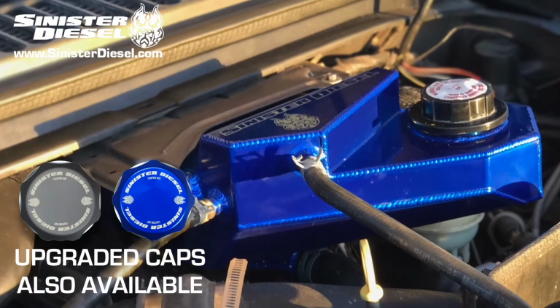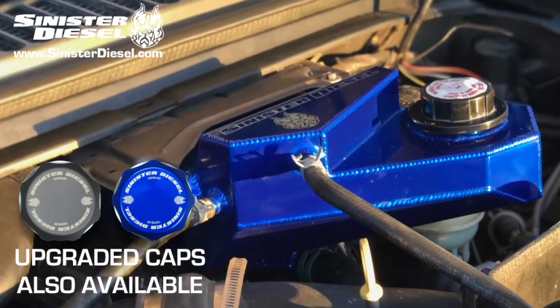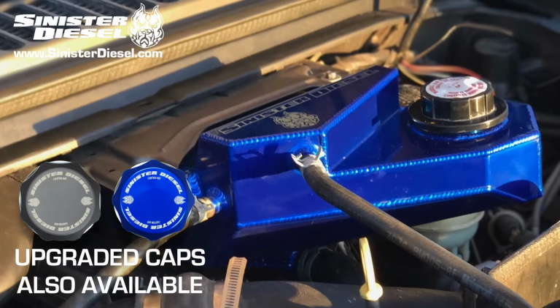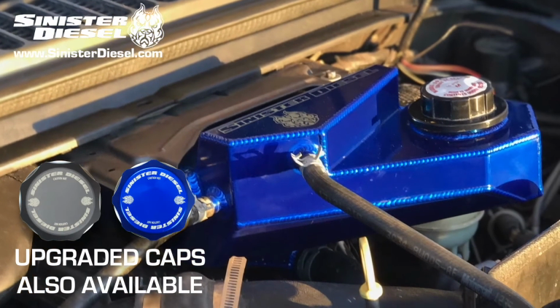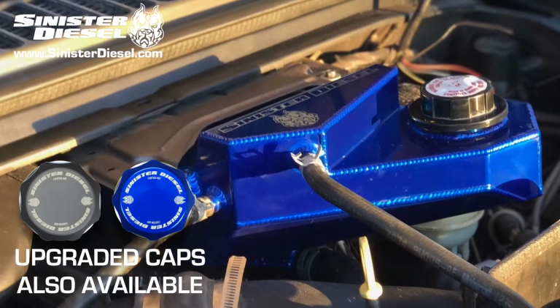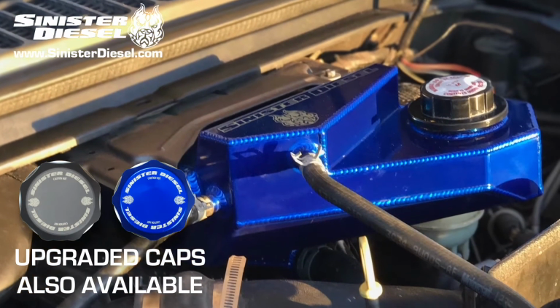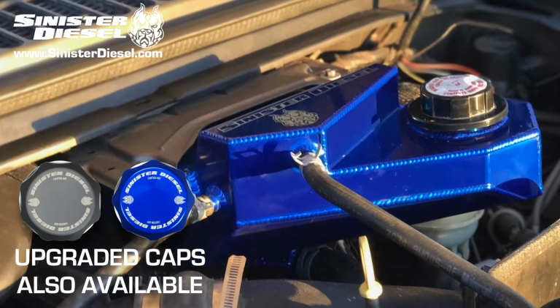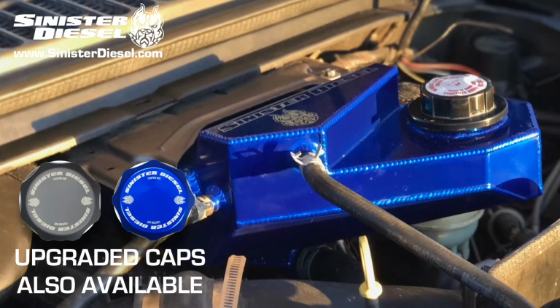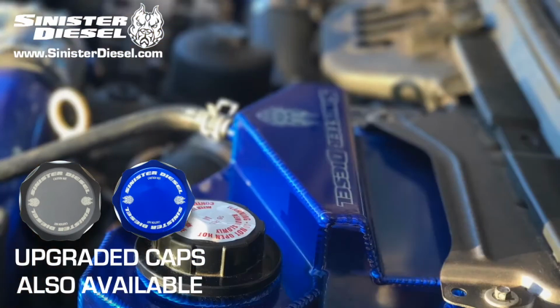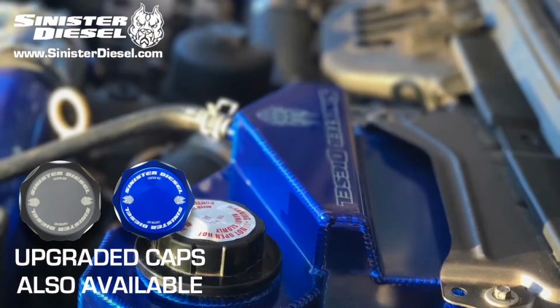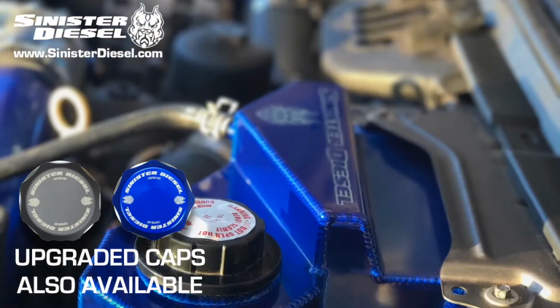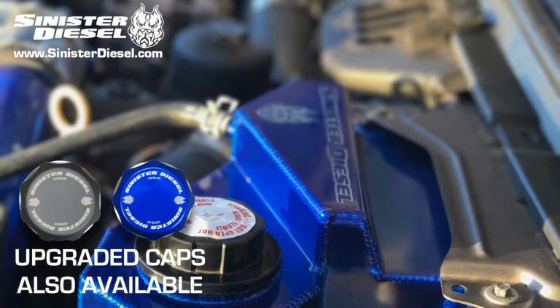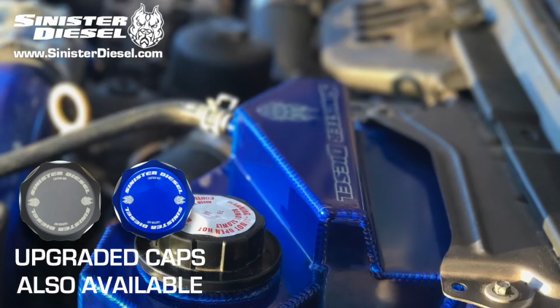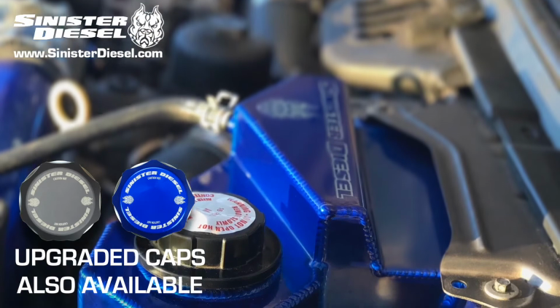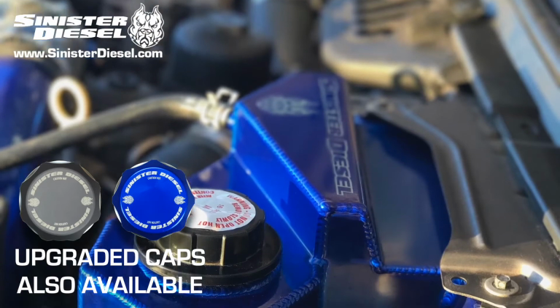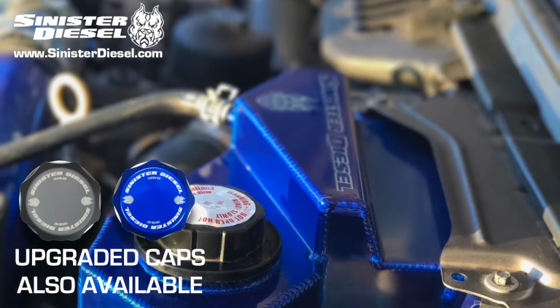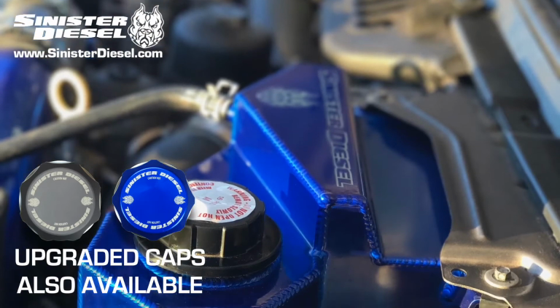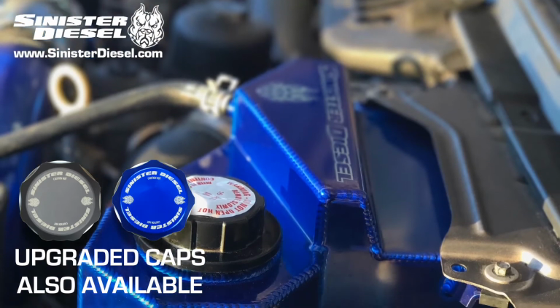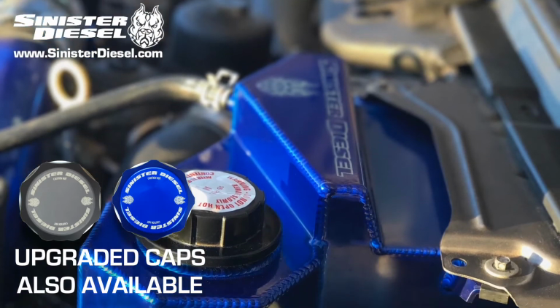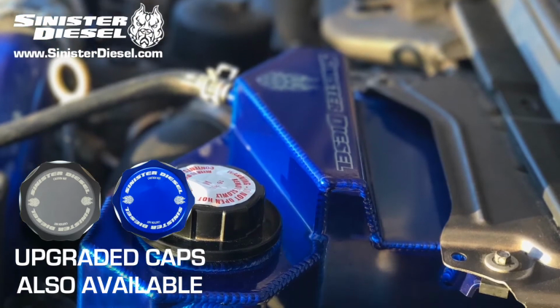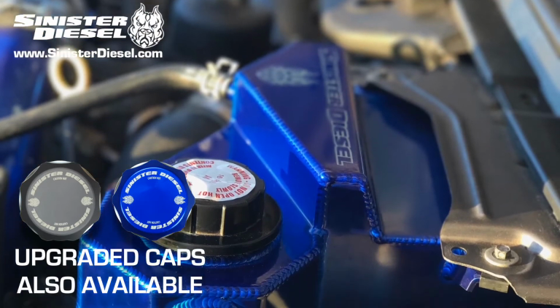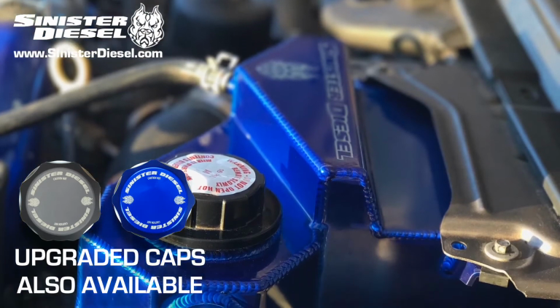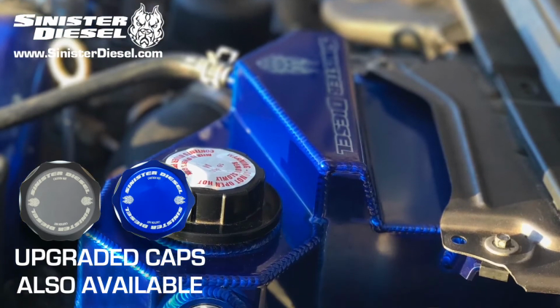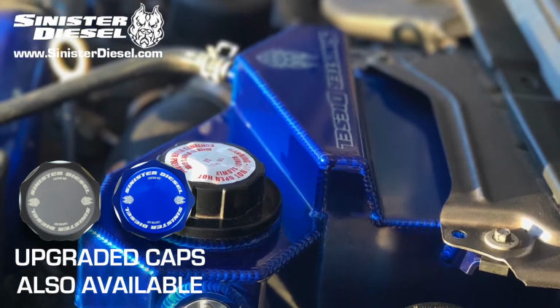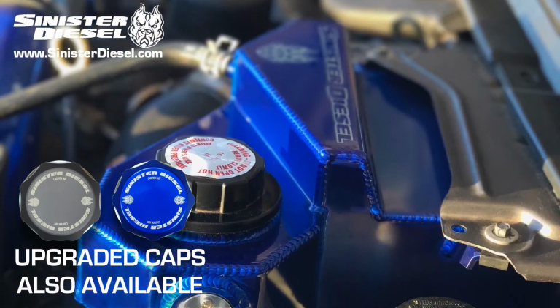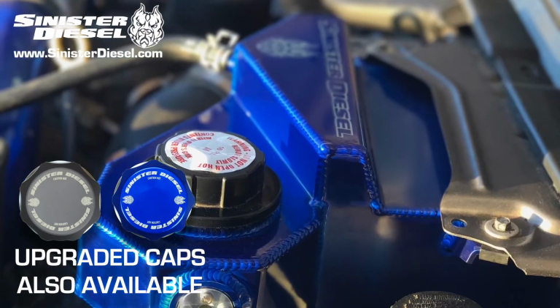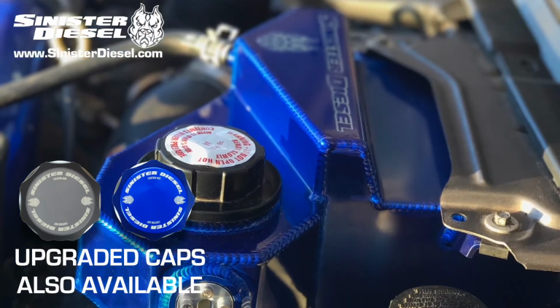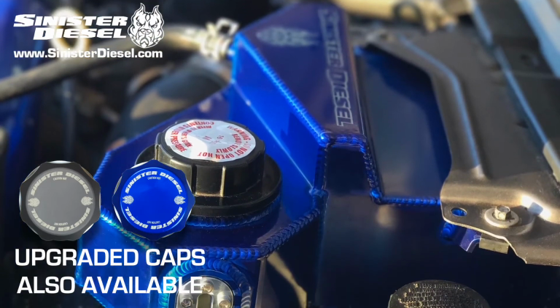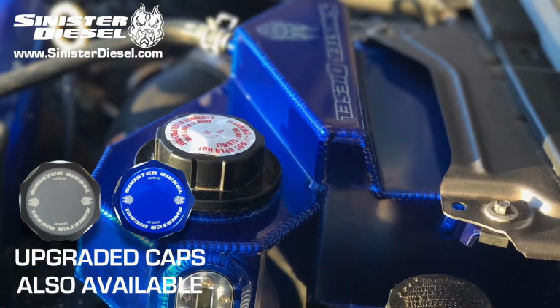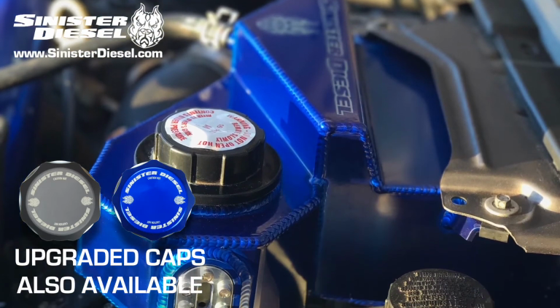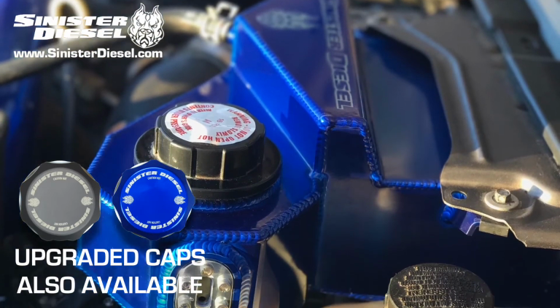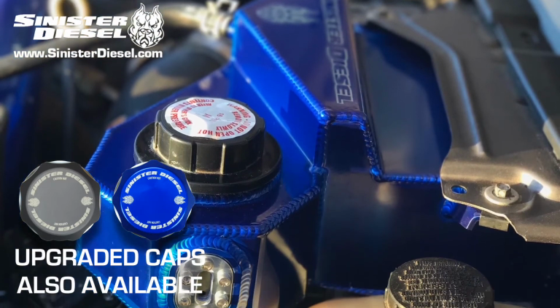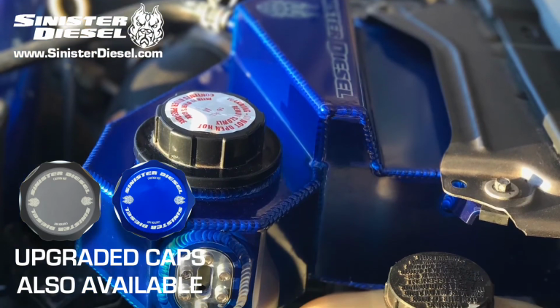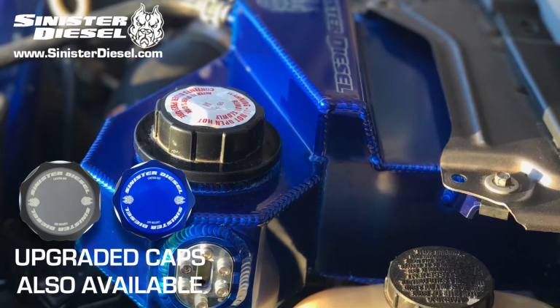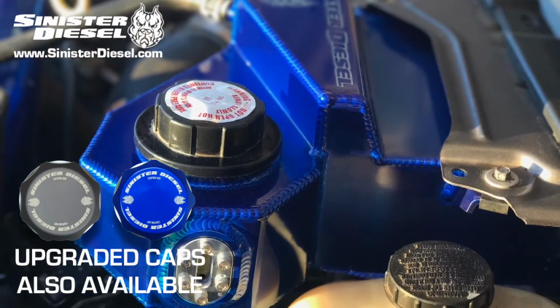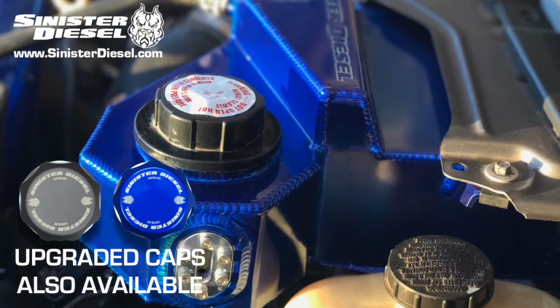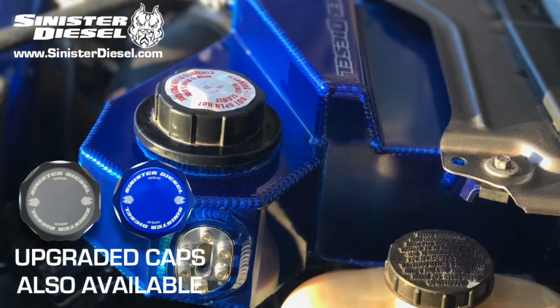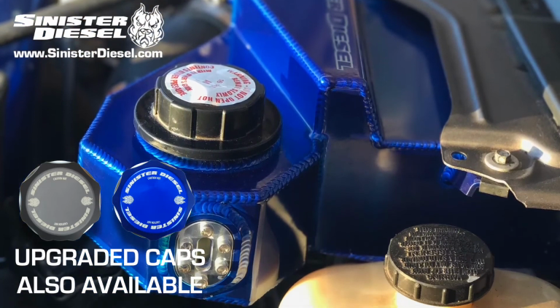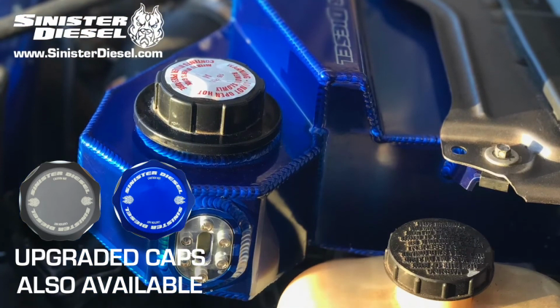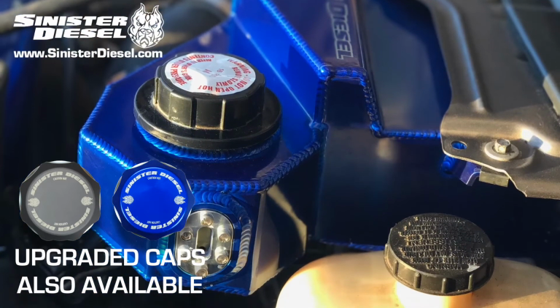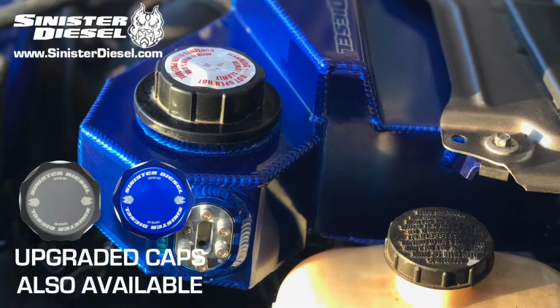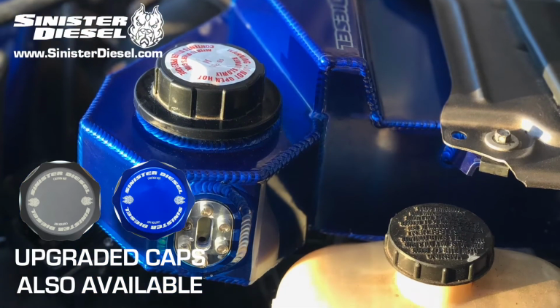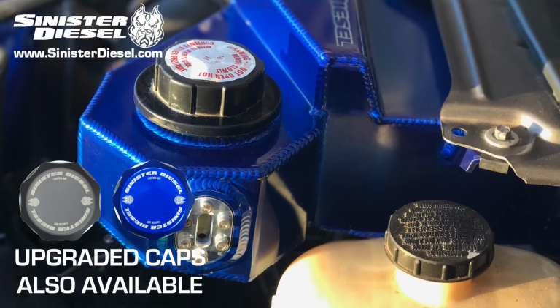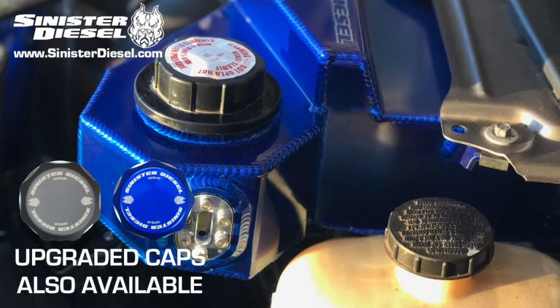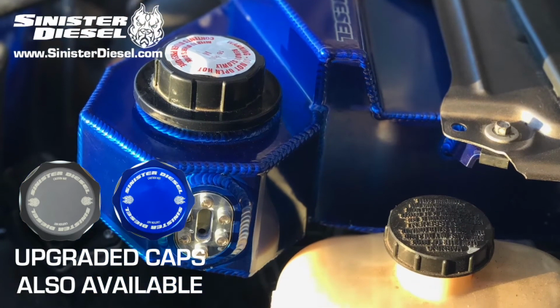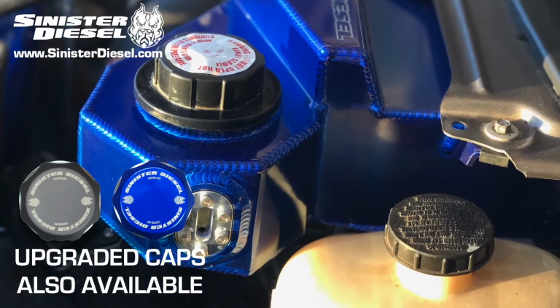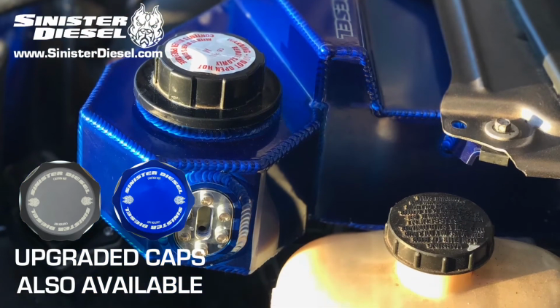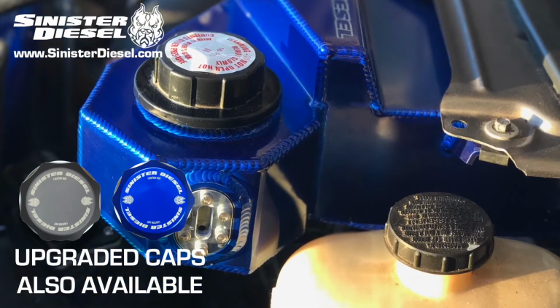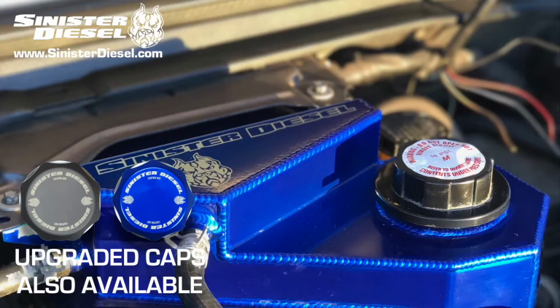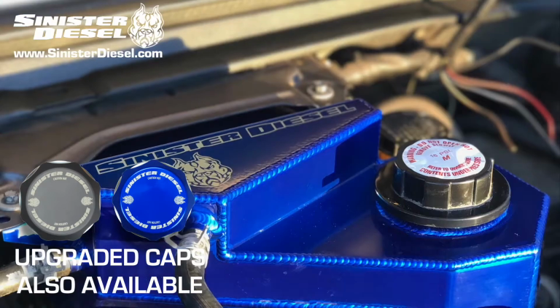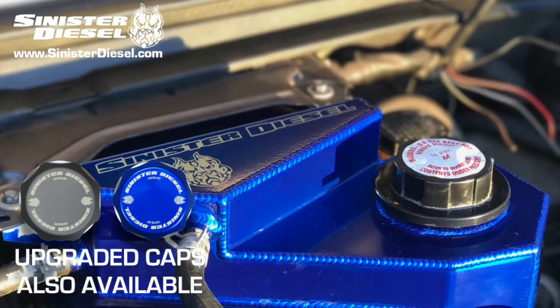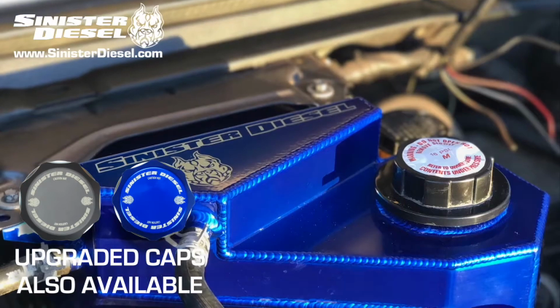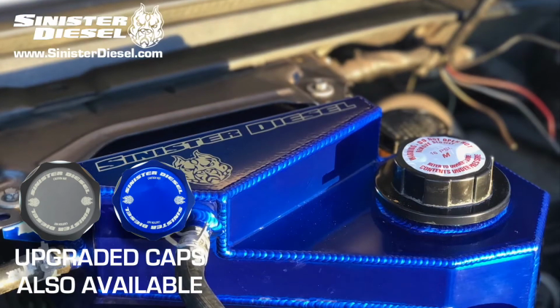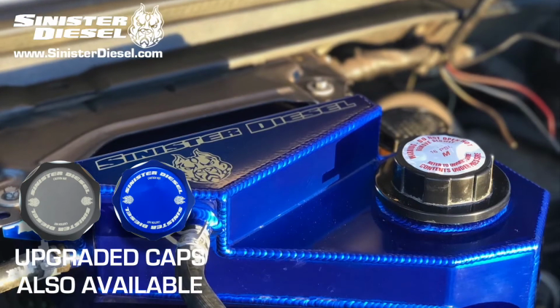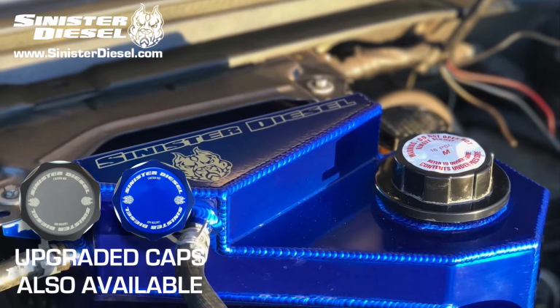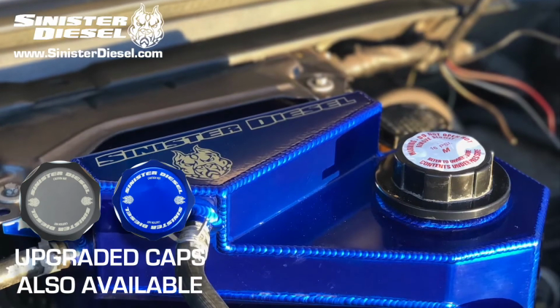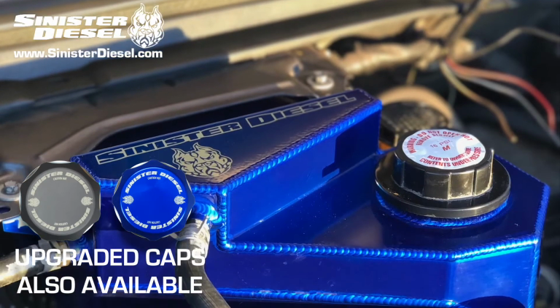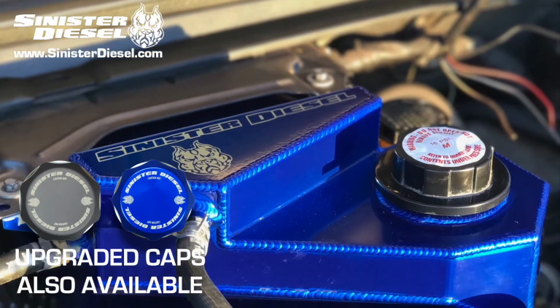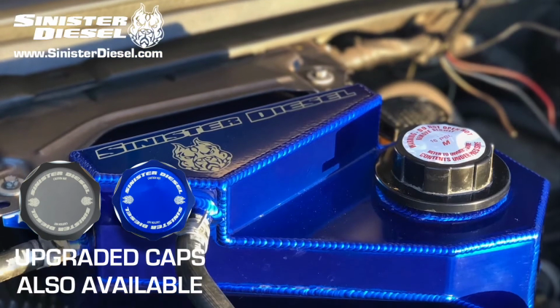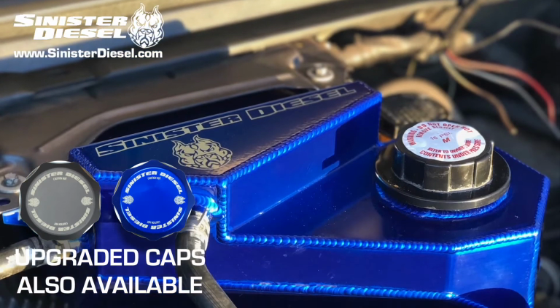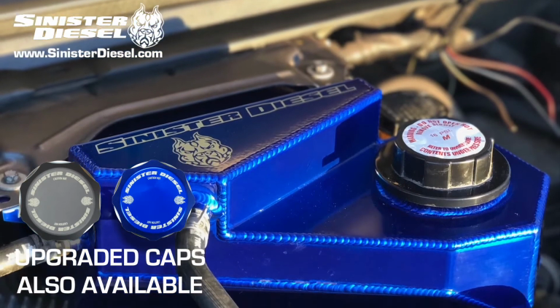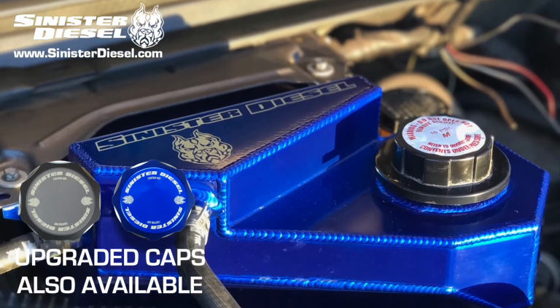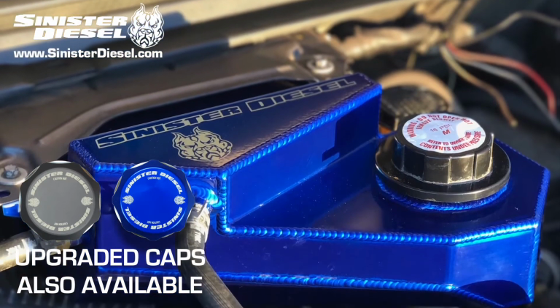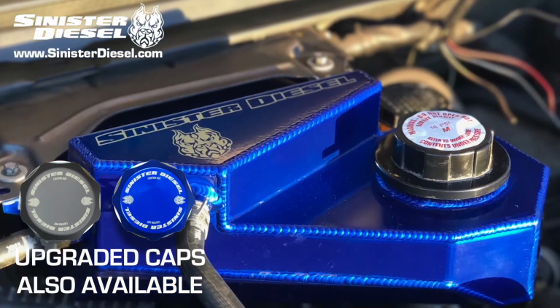Run the truck for a few minutes, check for any leaks, make sure the level is correct, and this installation is complete.